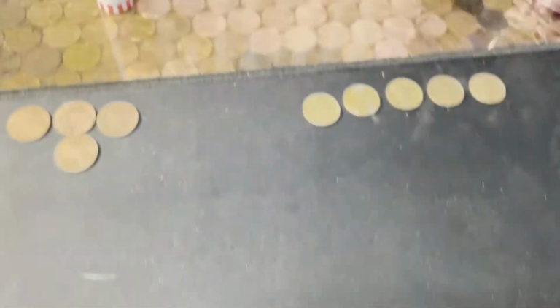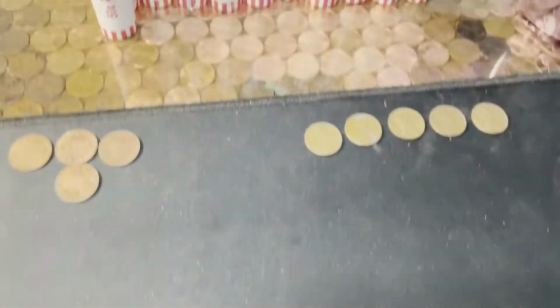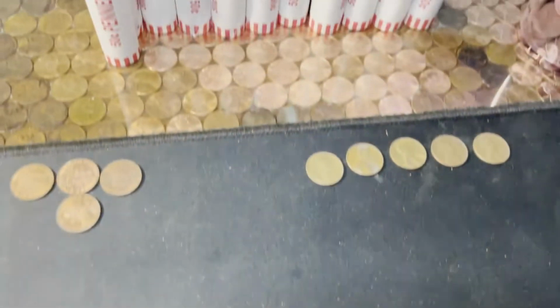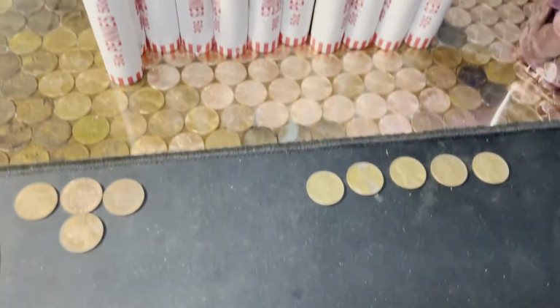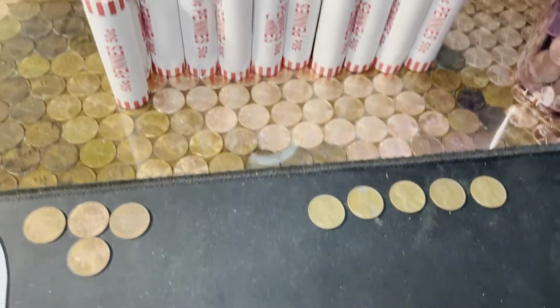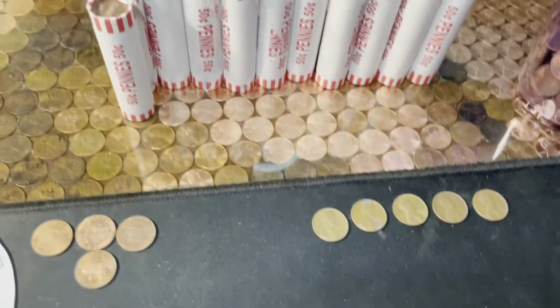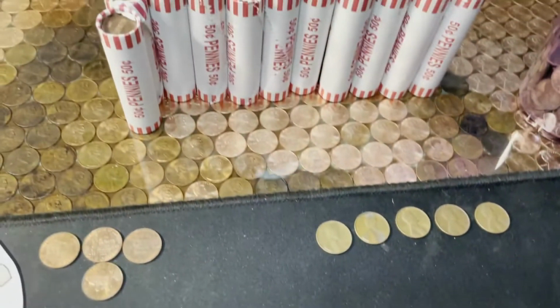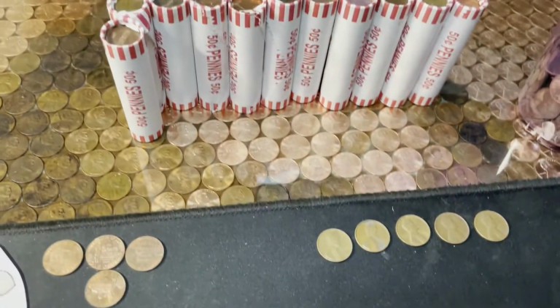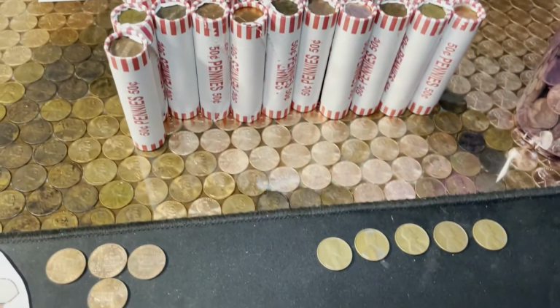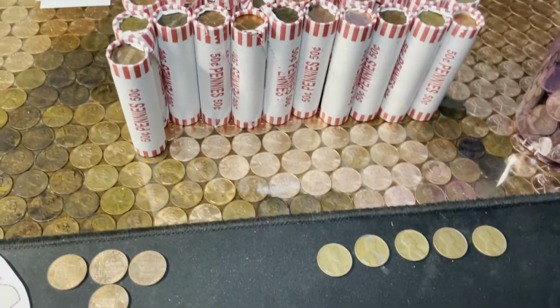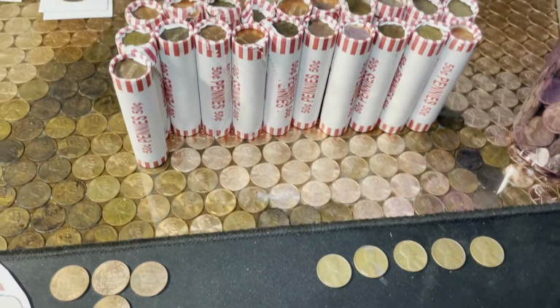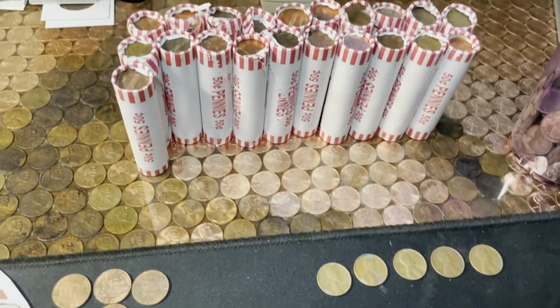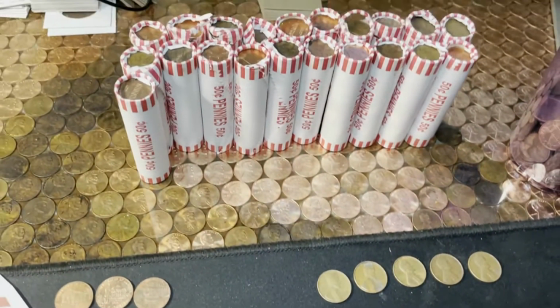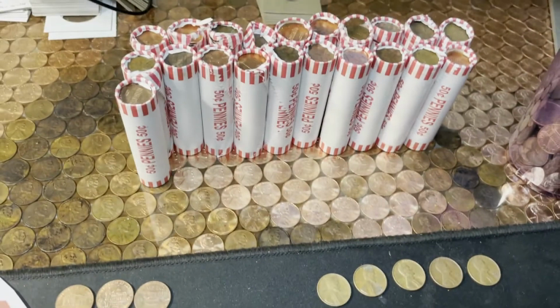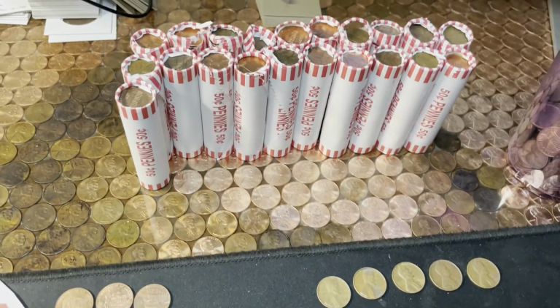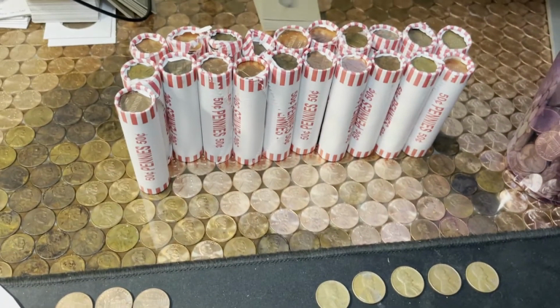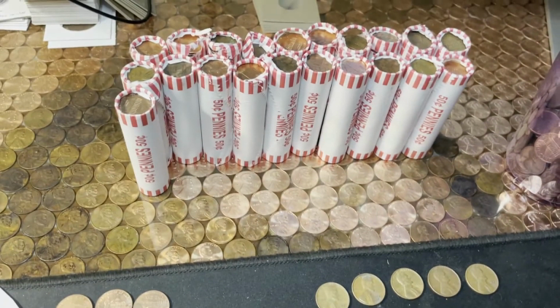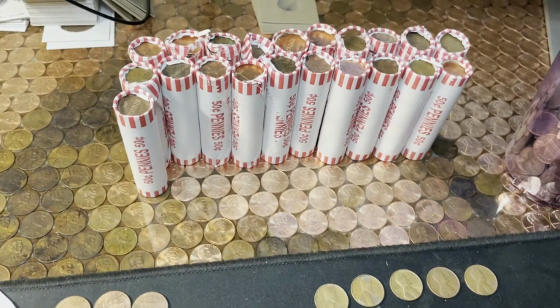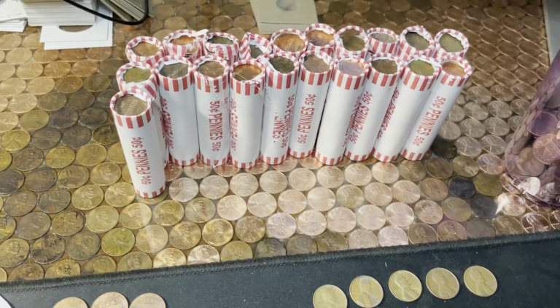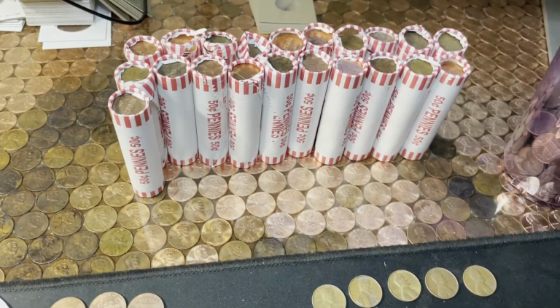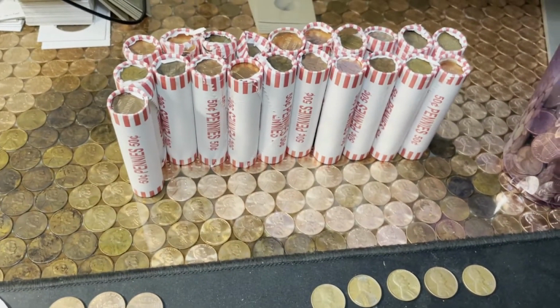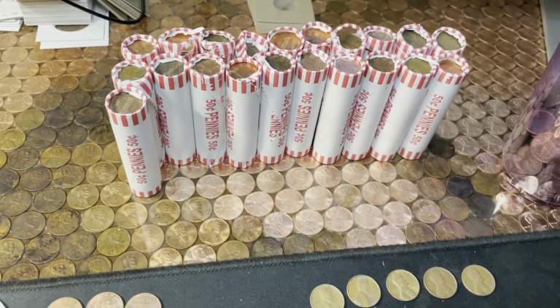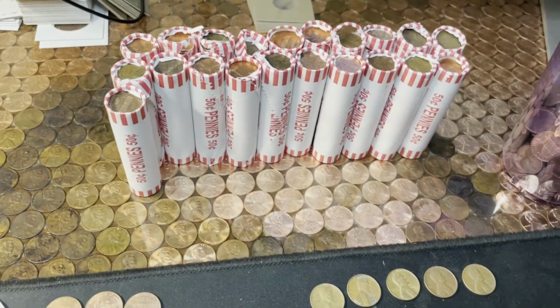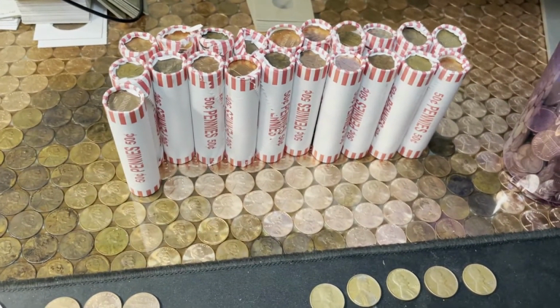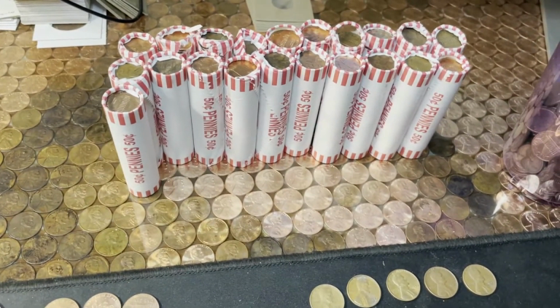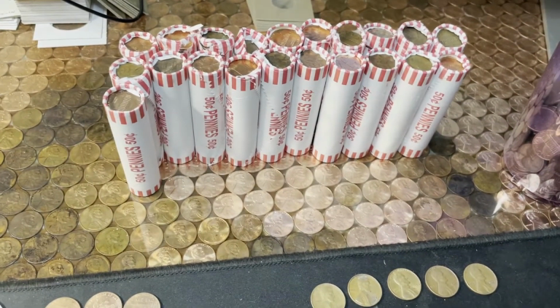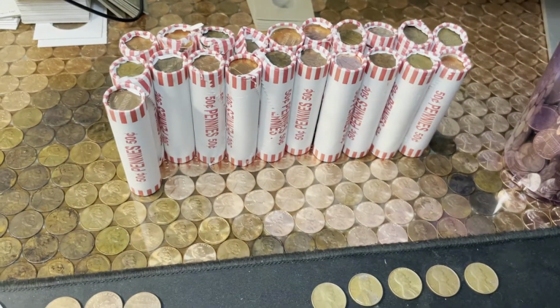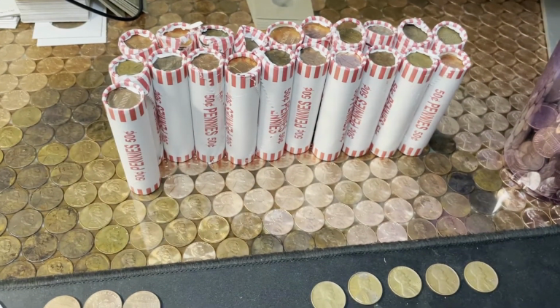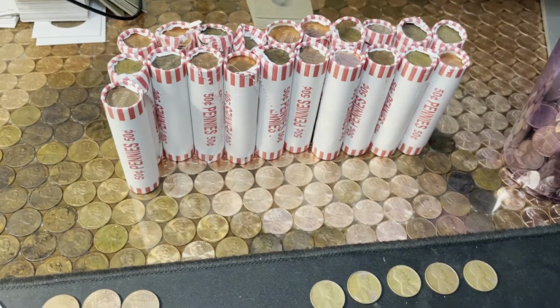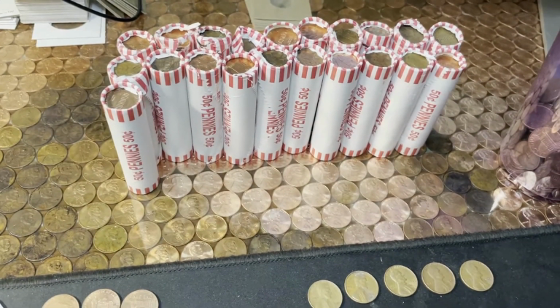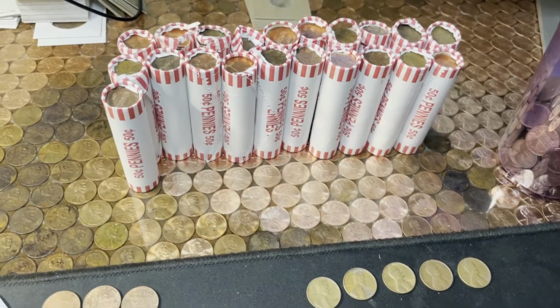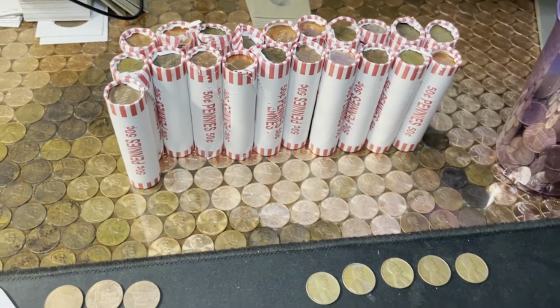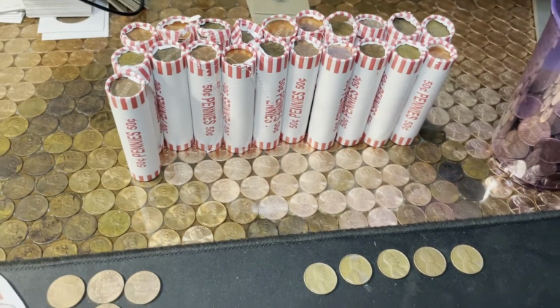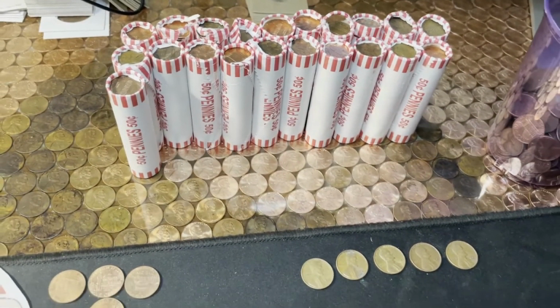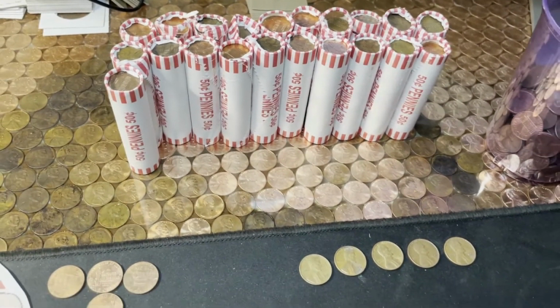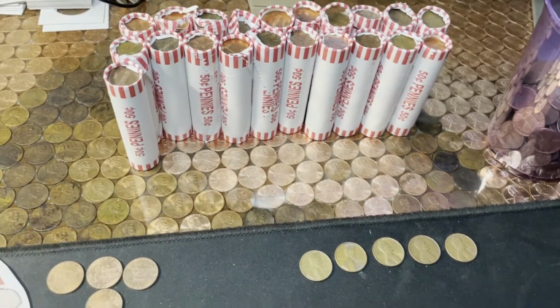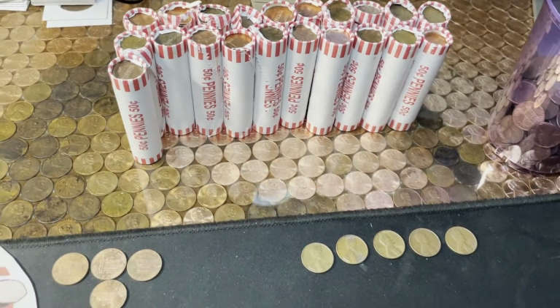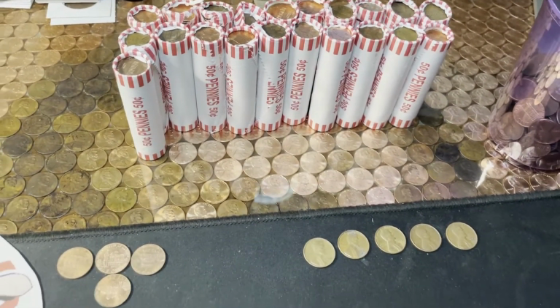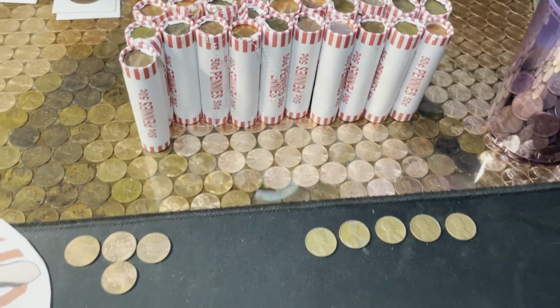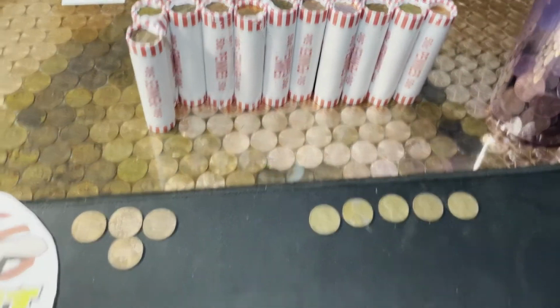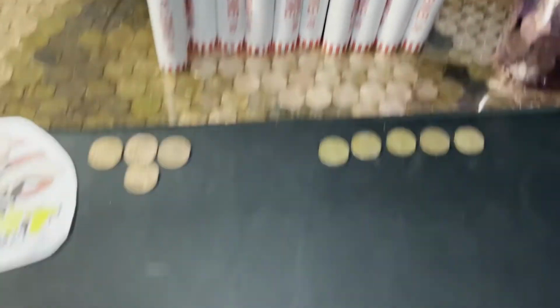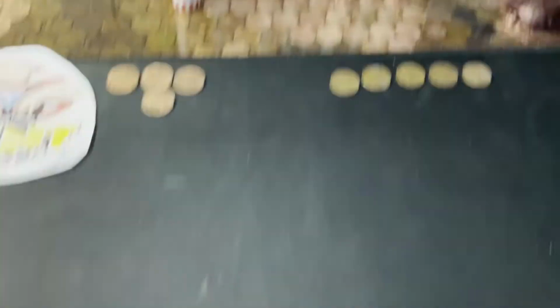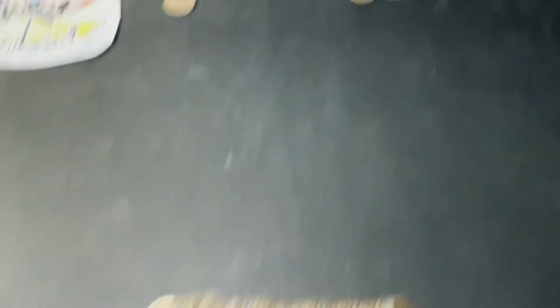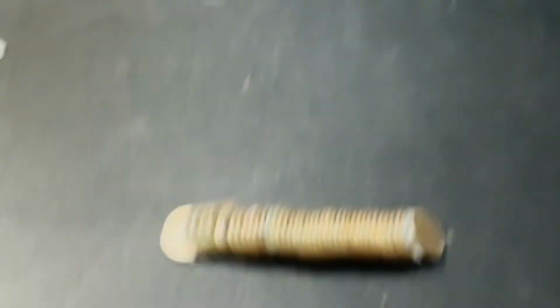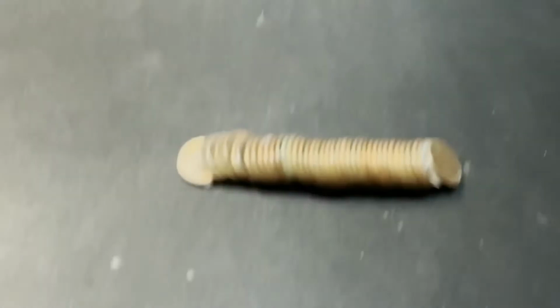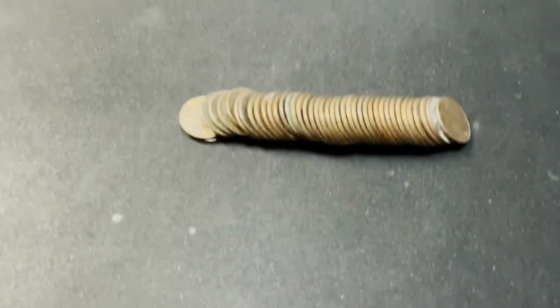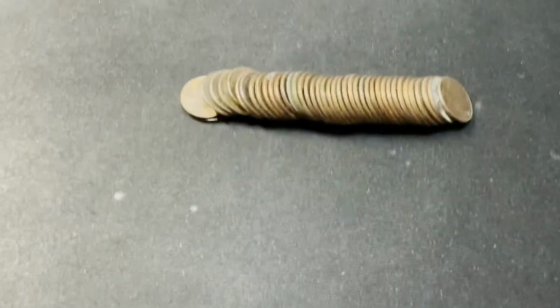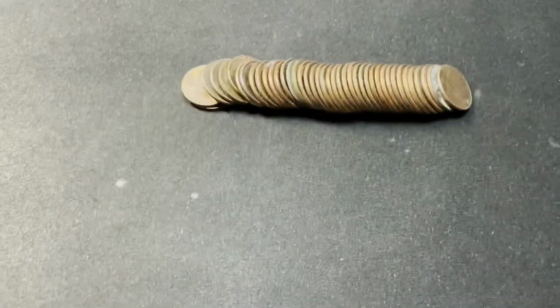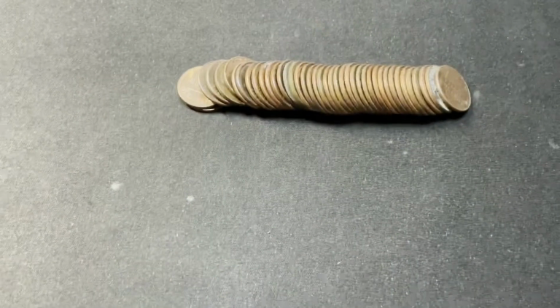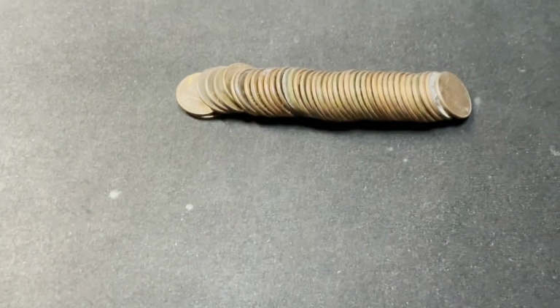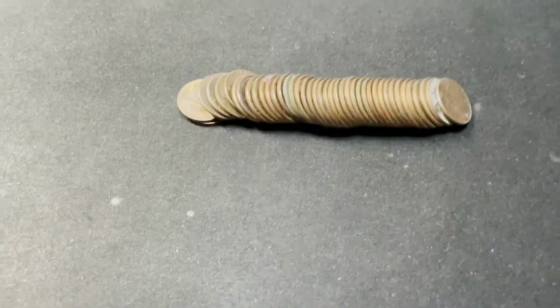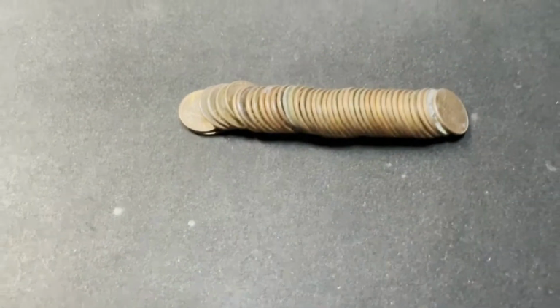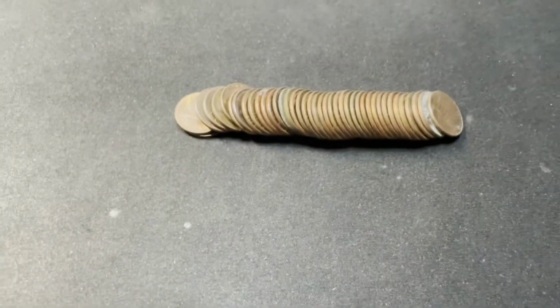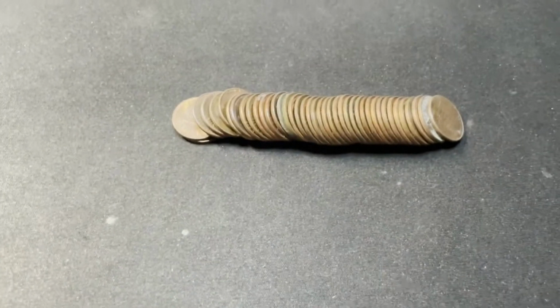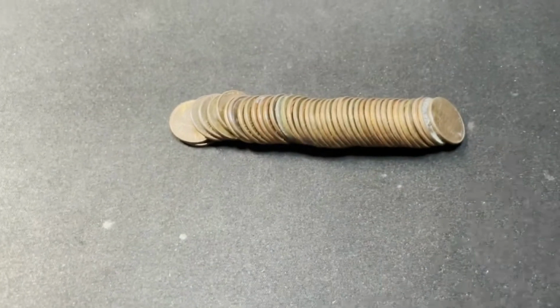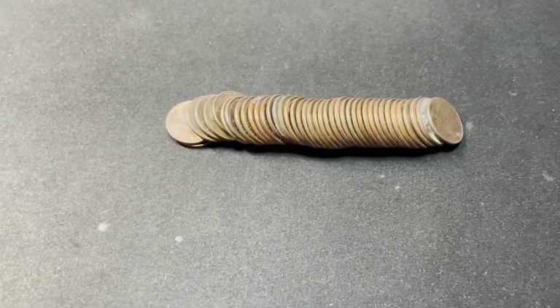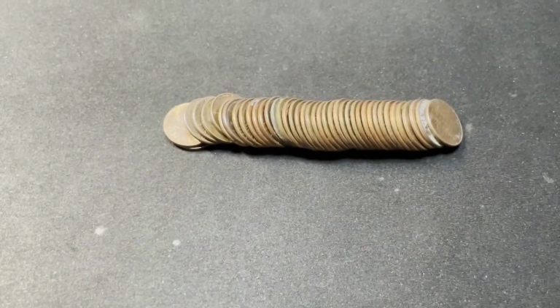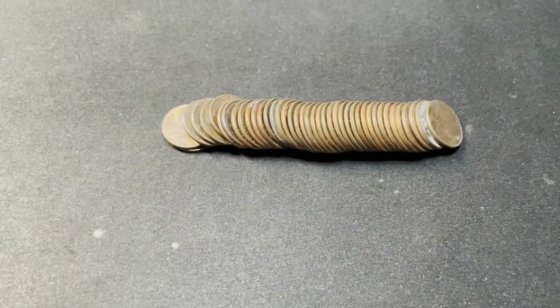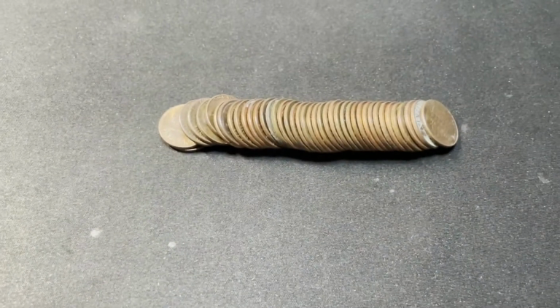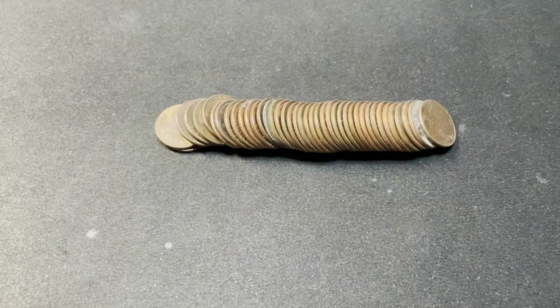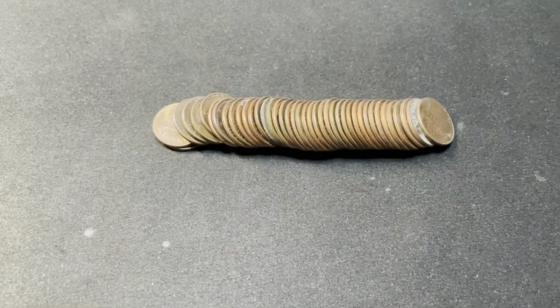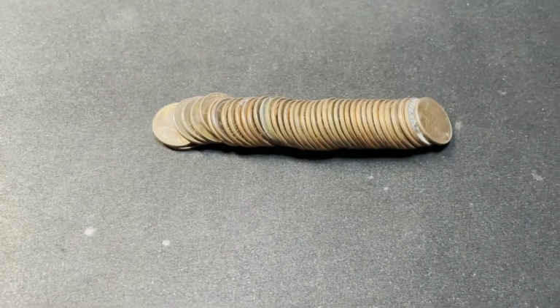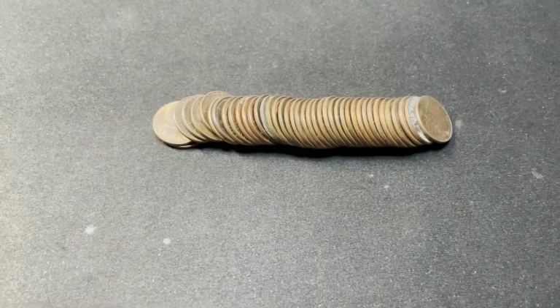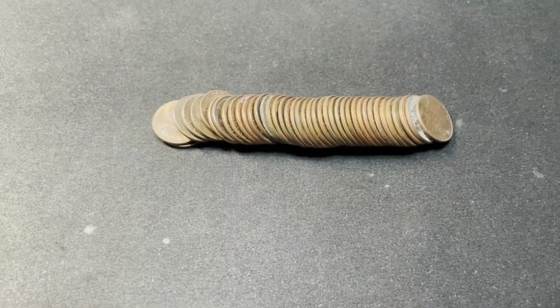We just have two rows left plus a roll. I hope it picks up.